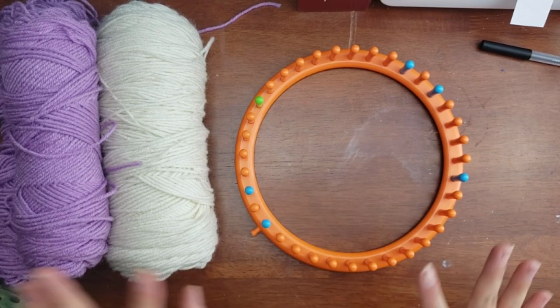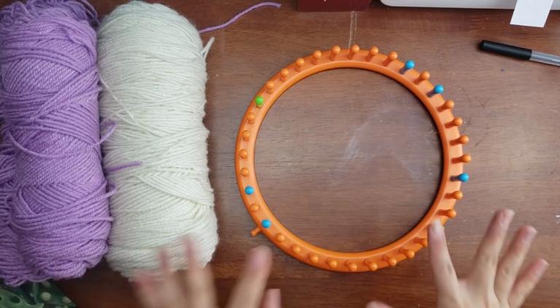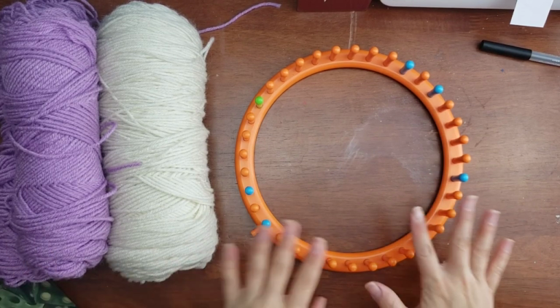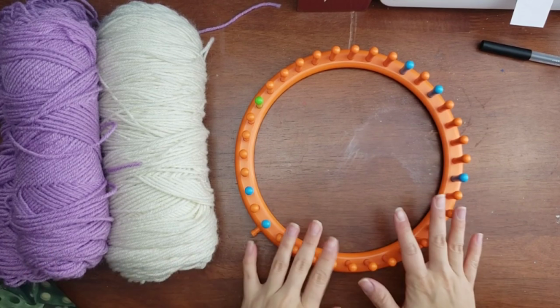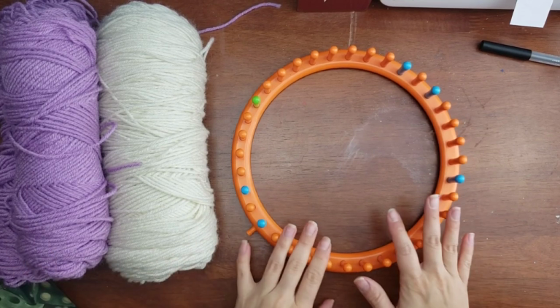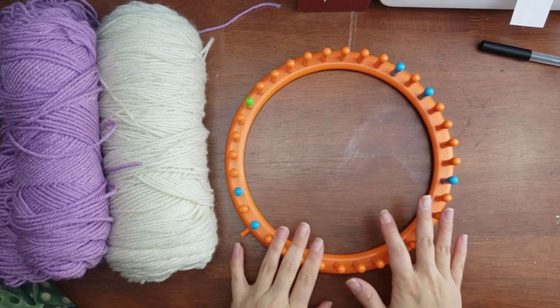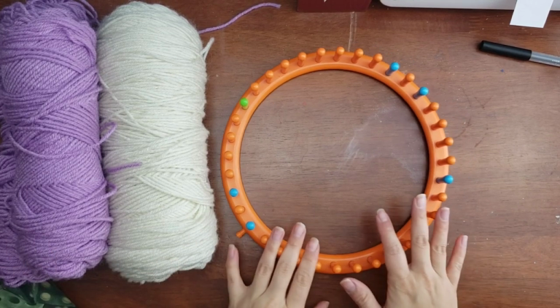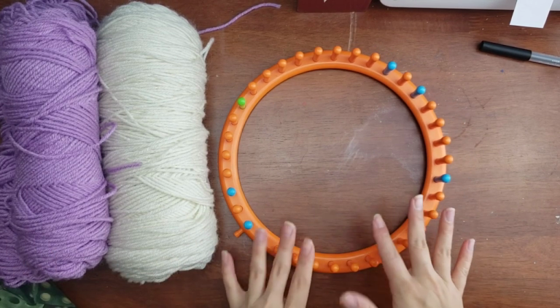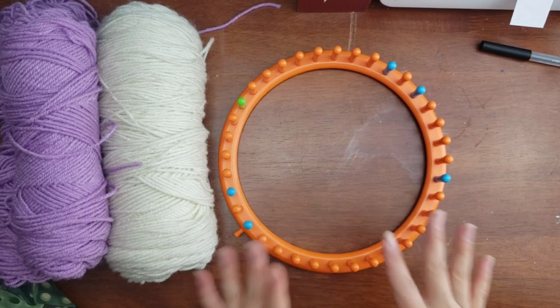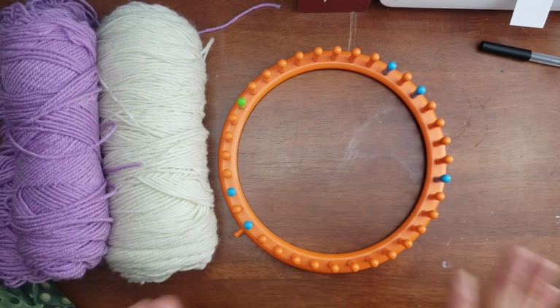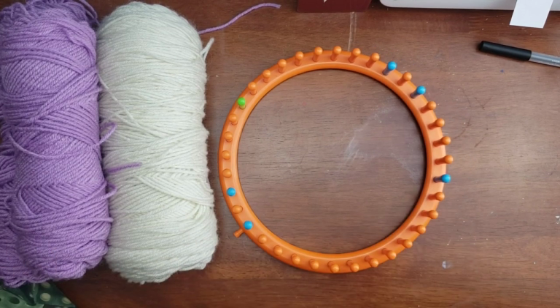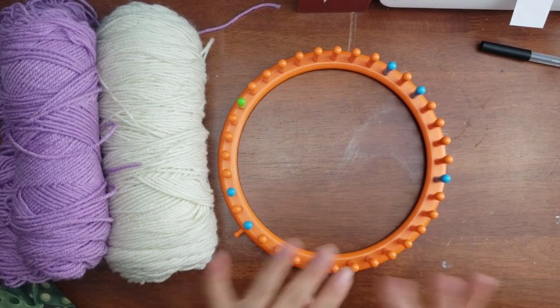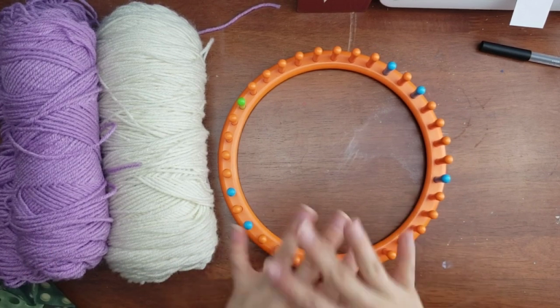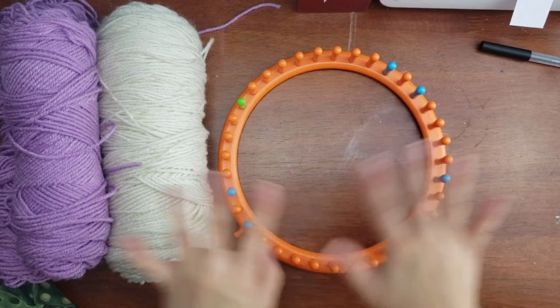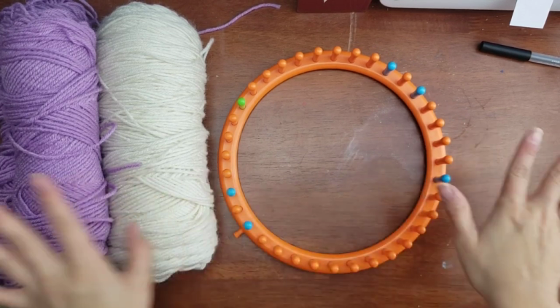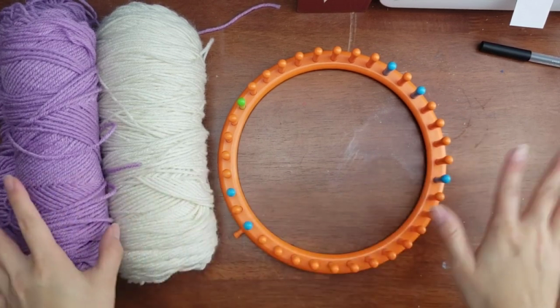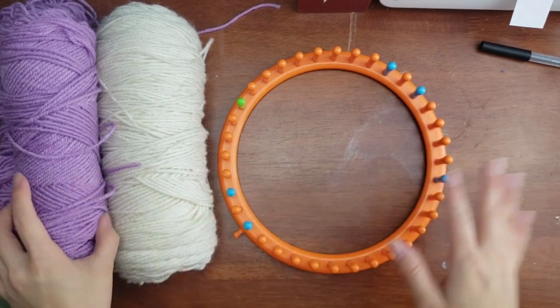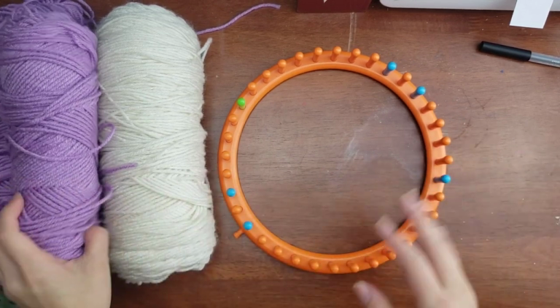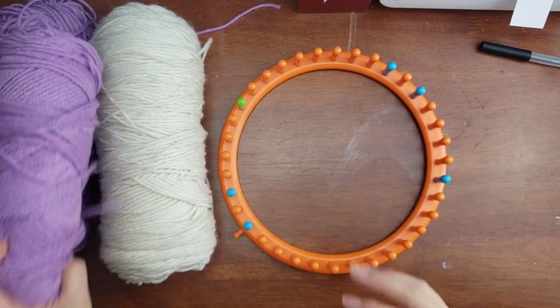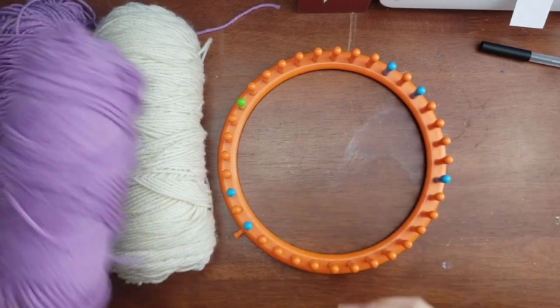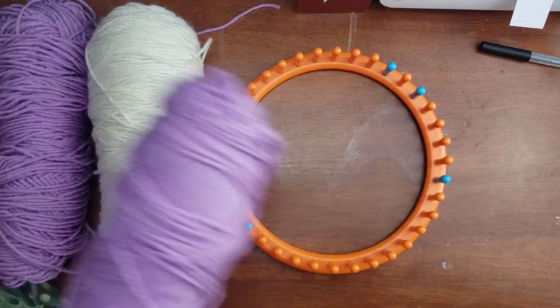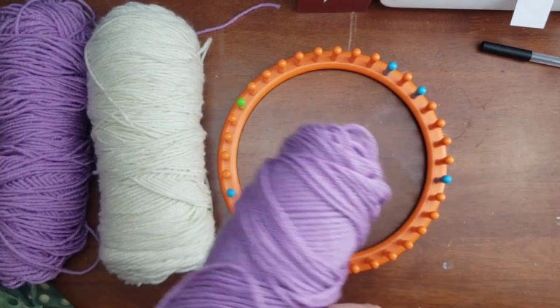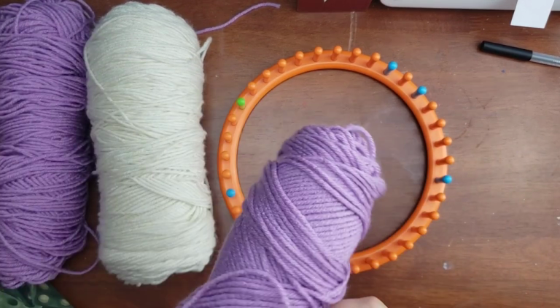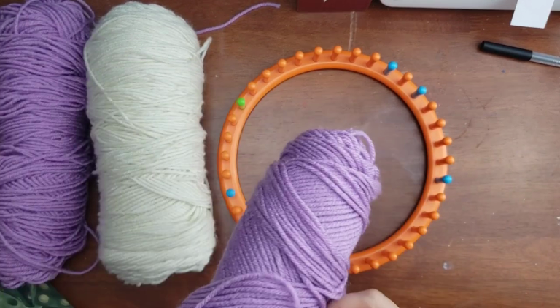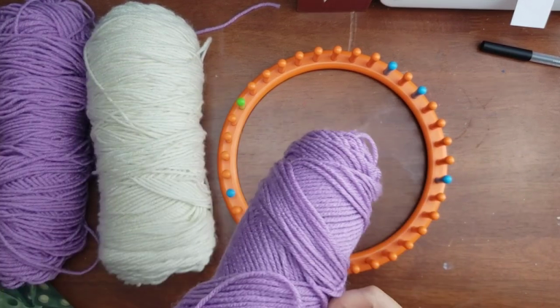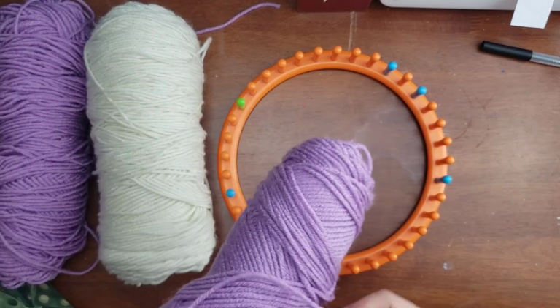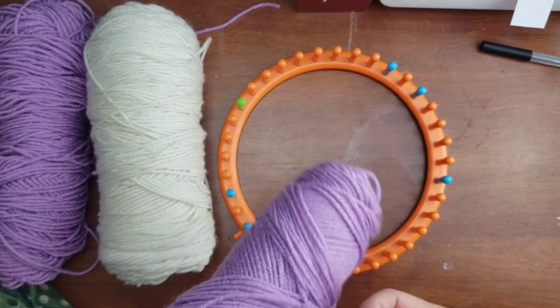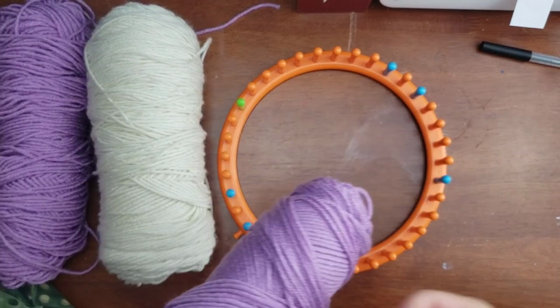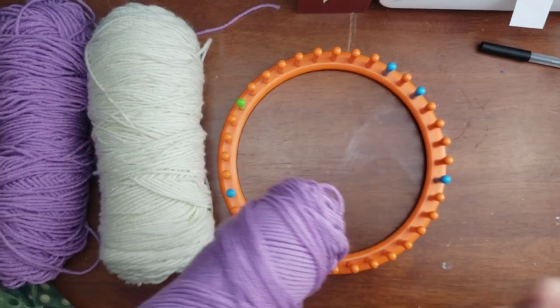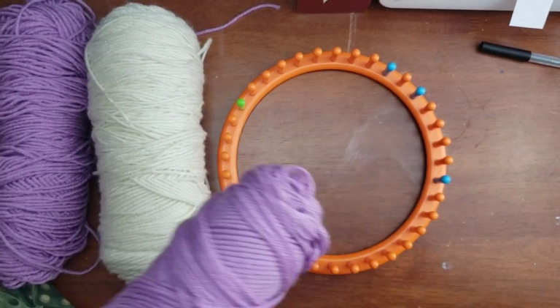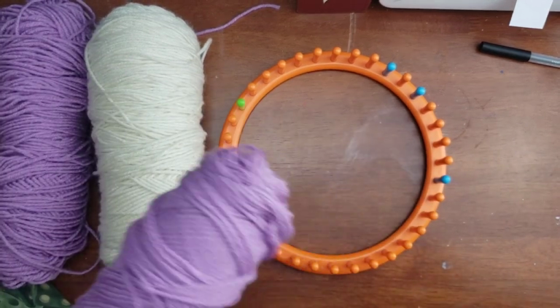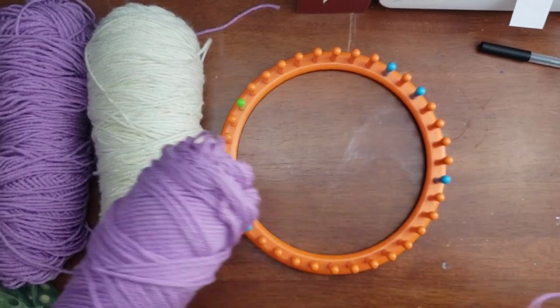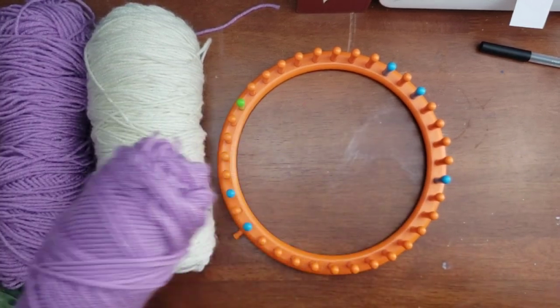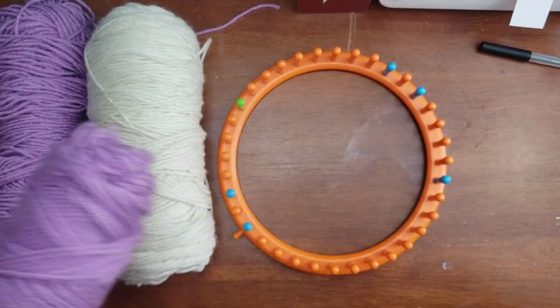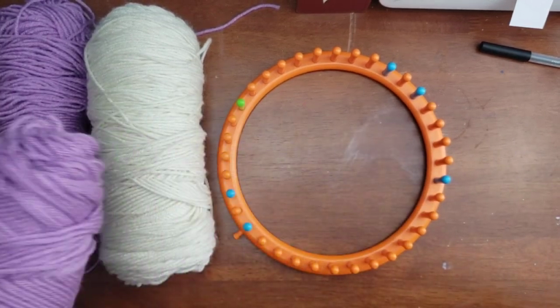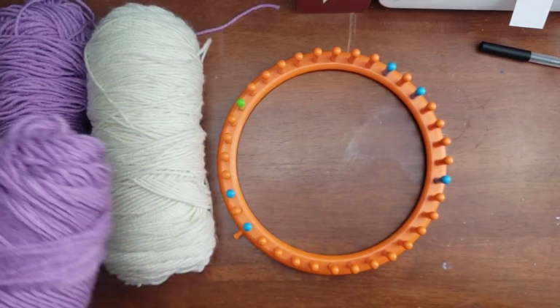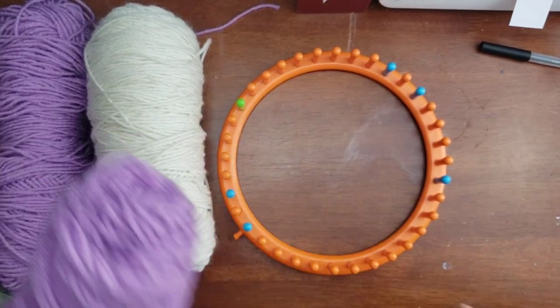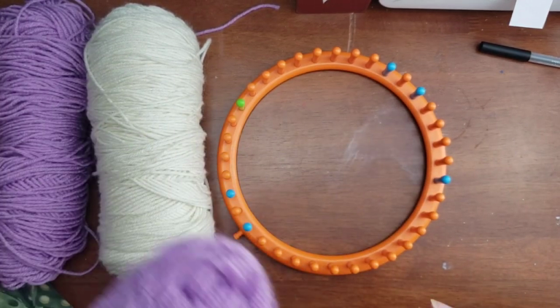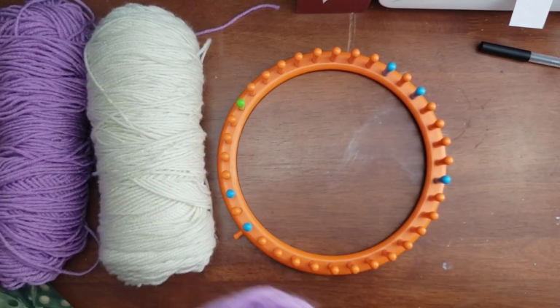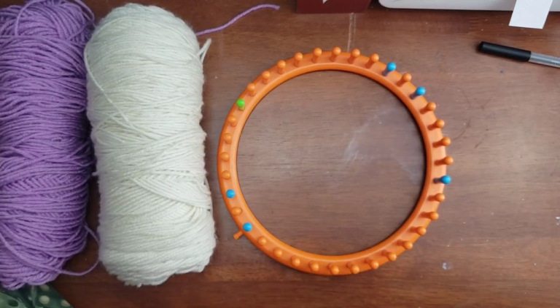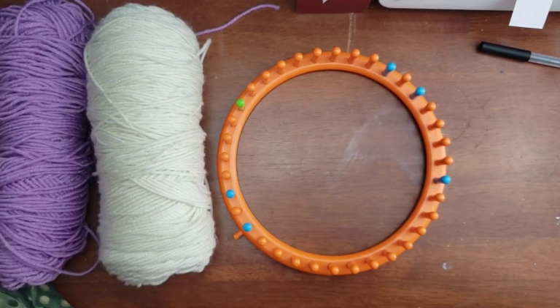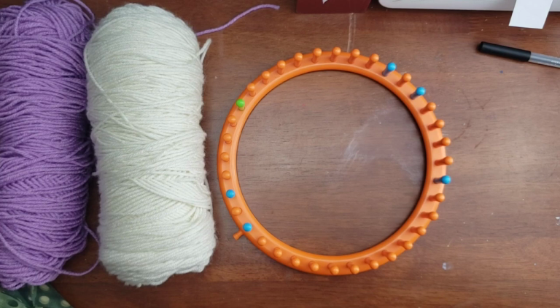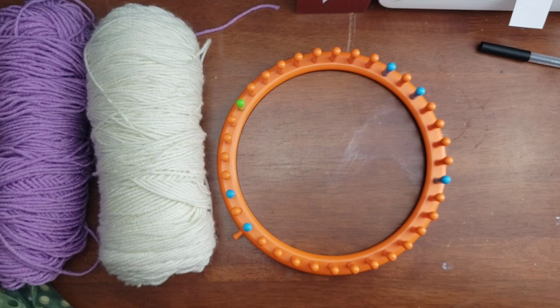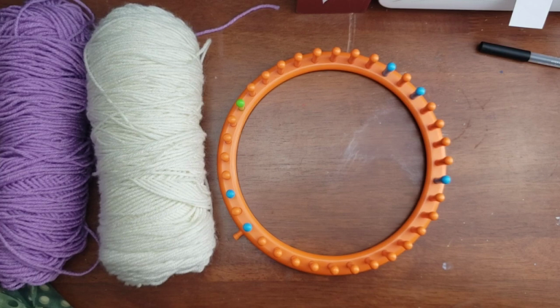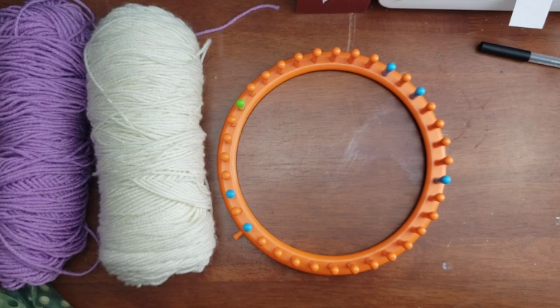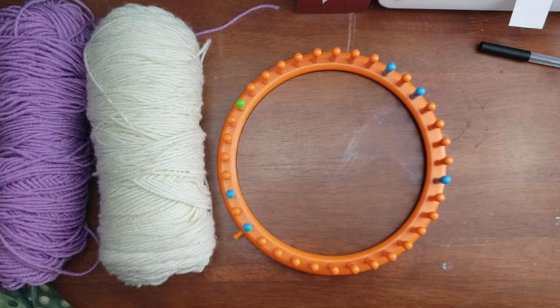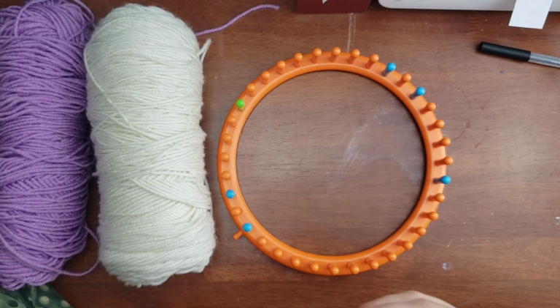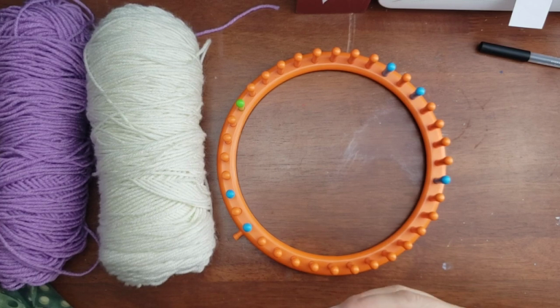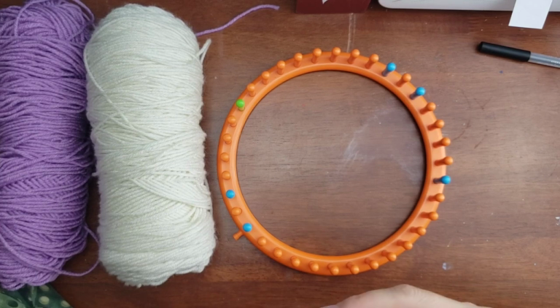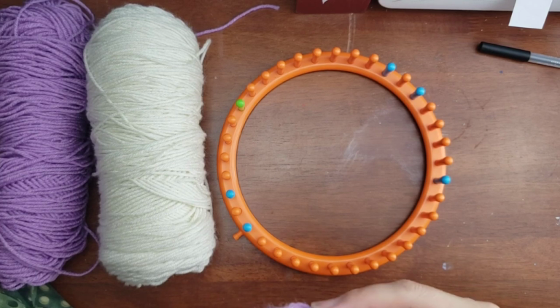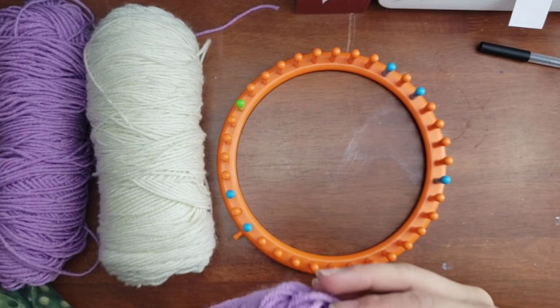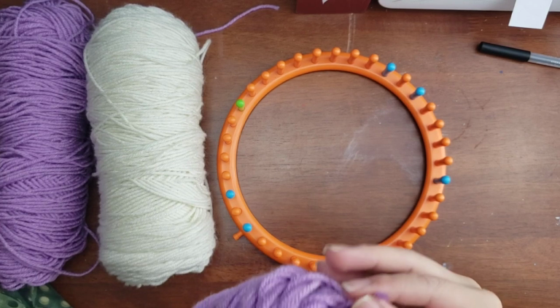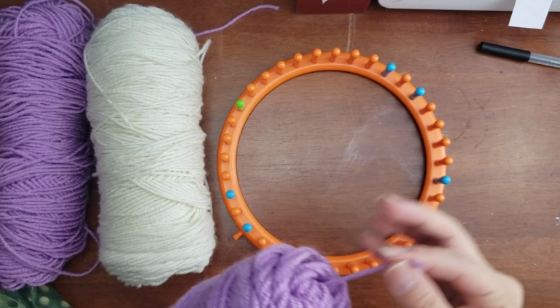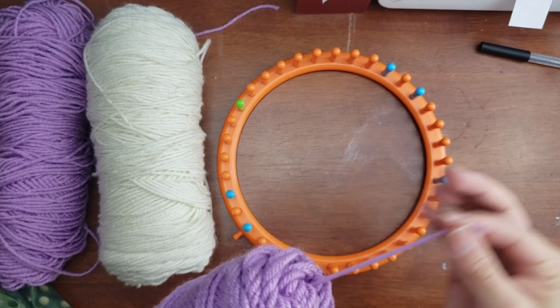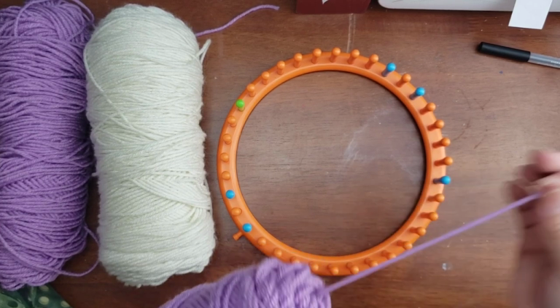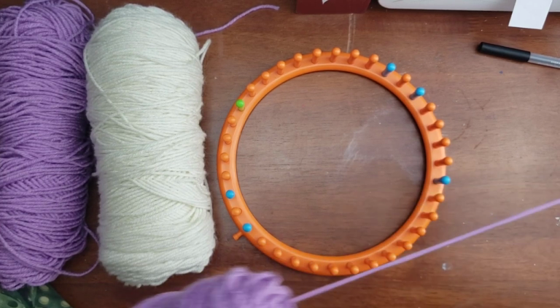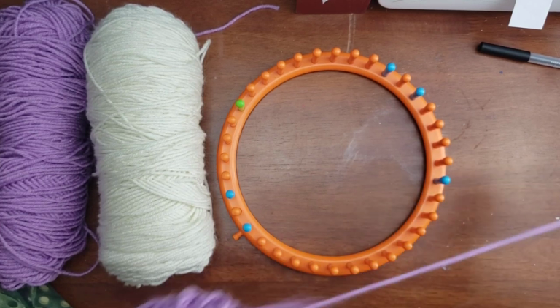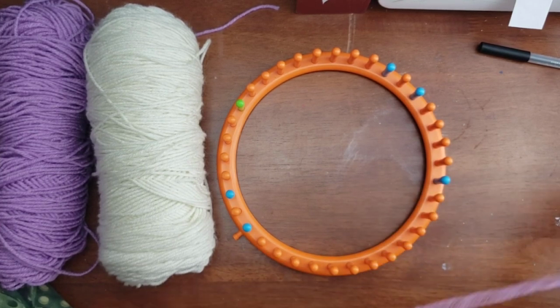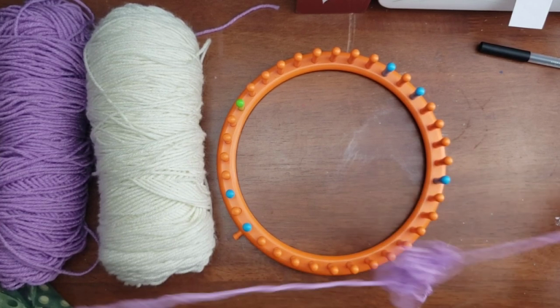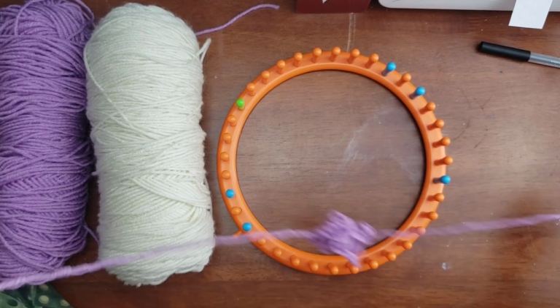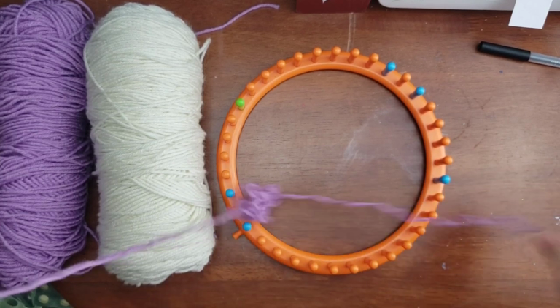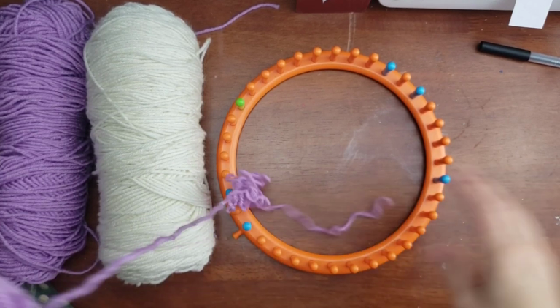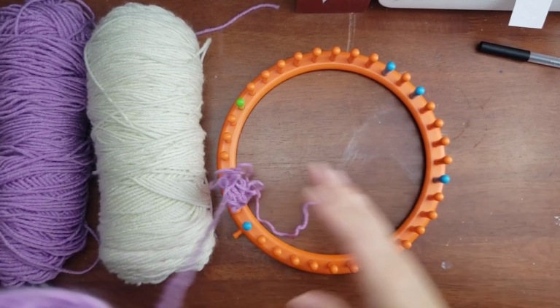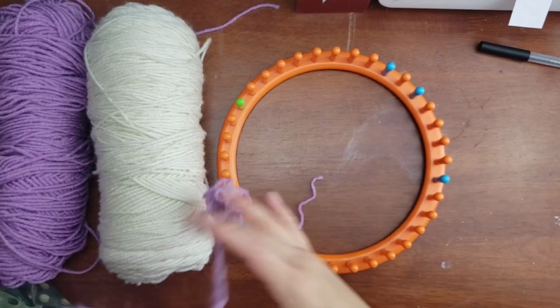I believe it was back in 2012 or 2011. The yarn I'm using is Red Heart, a worsted weight yarn, size four.